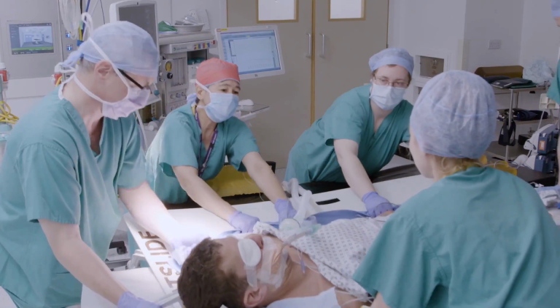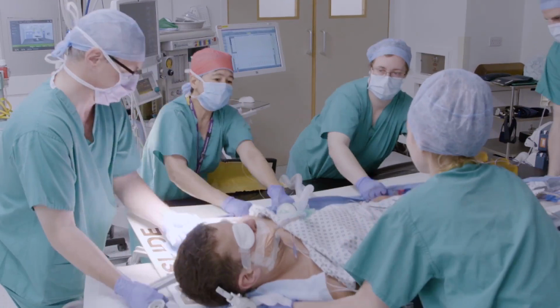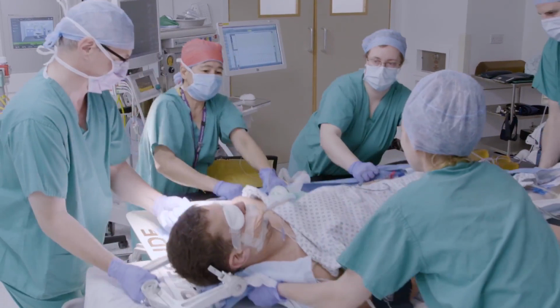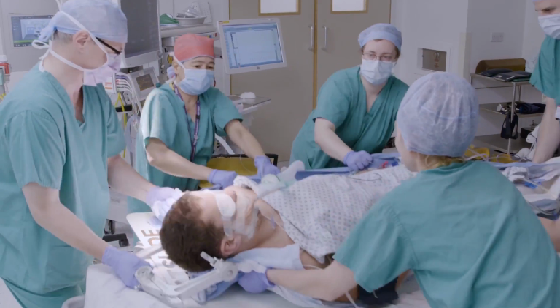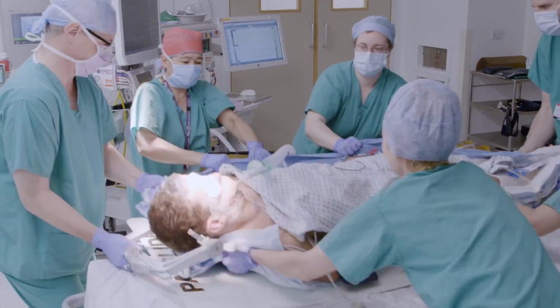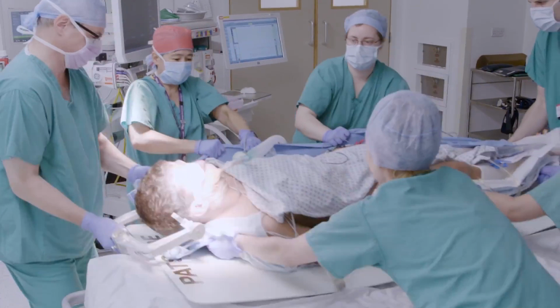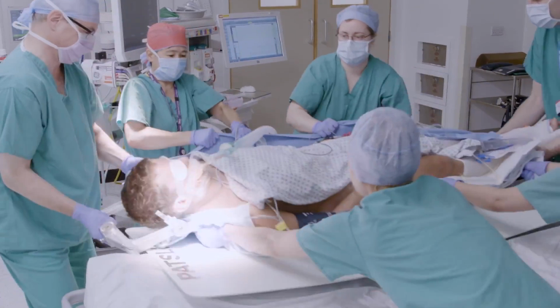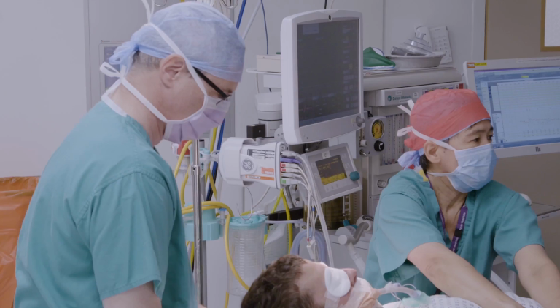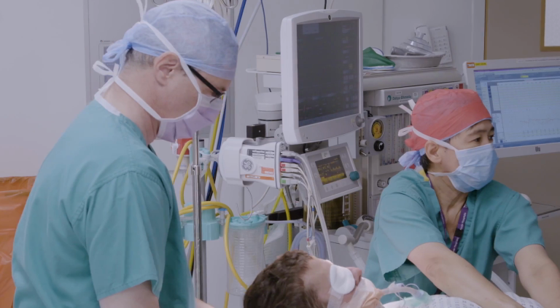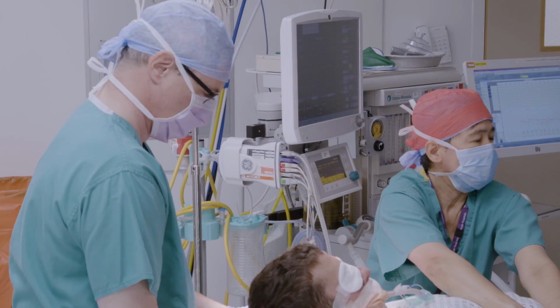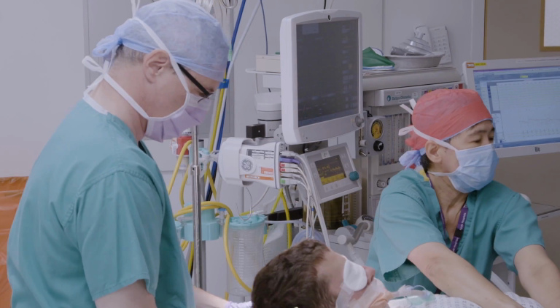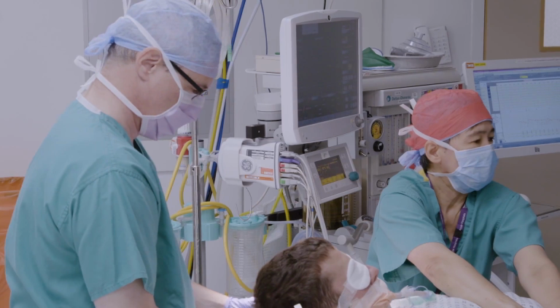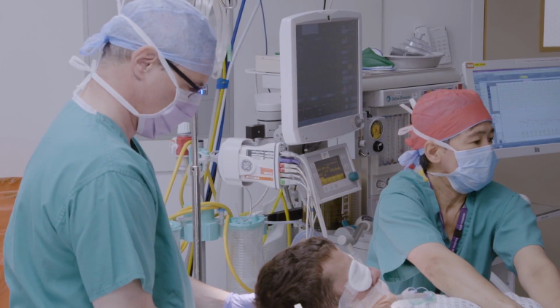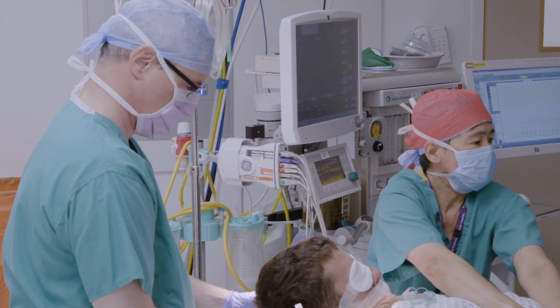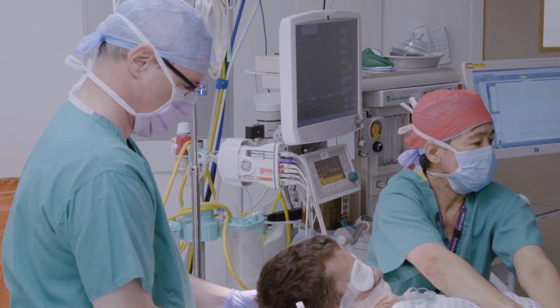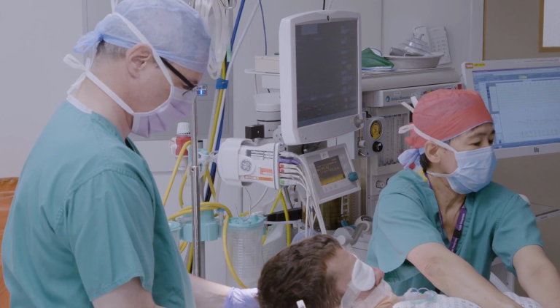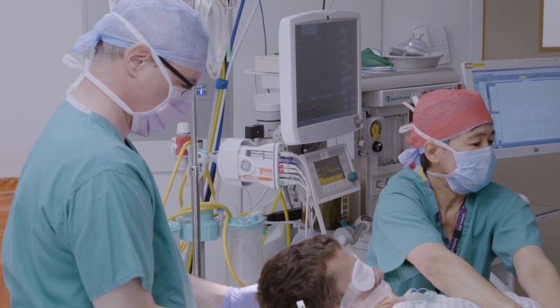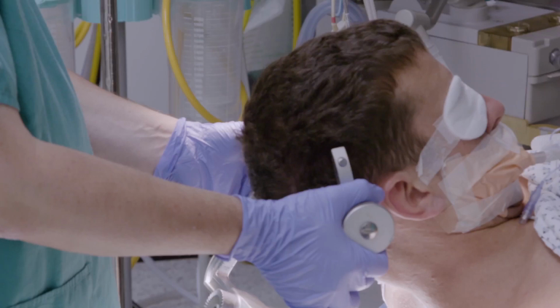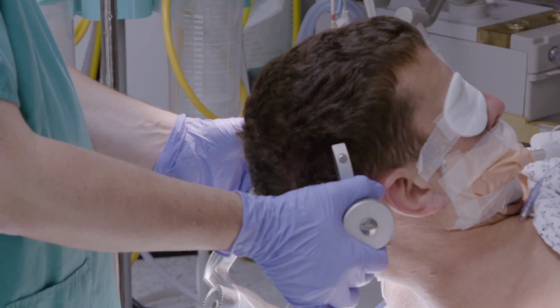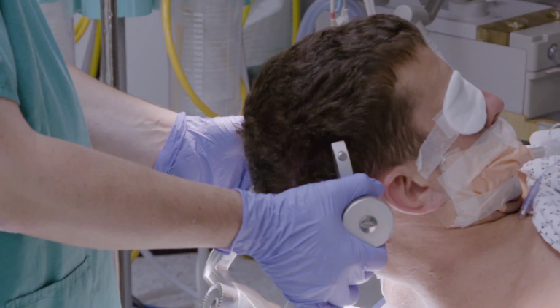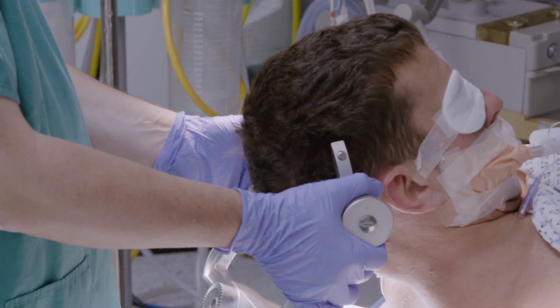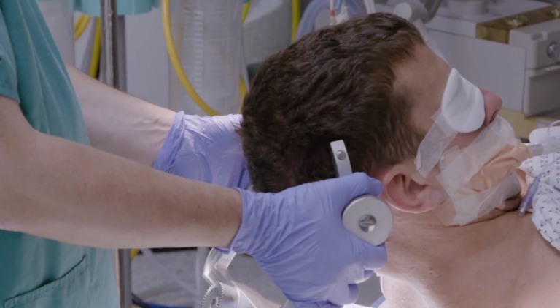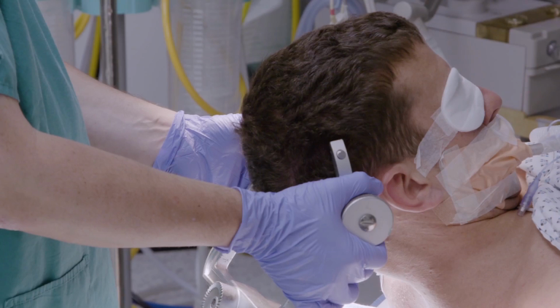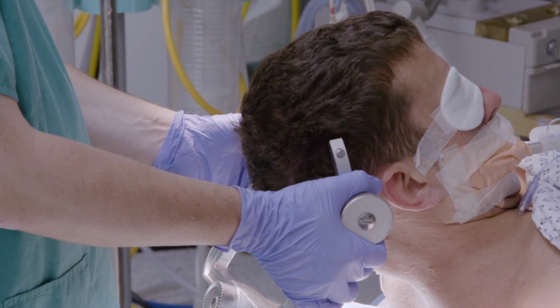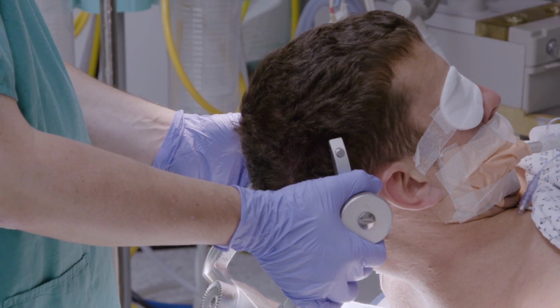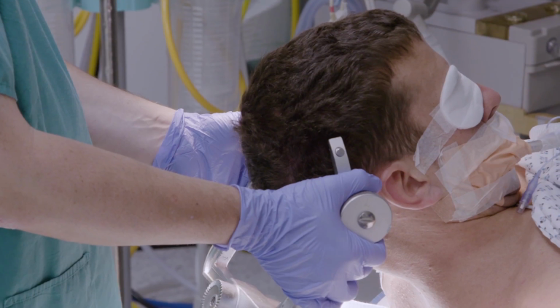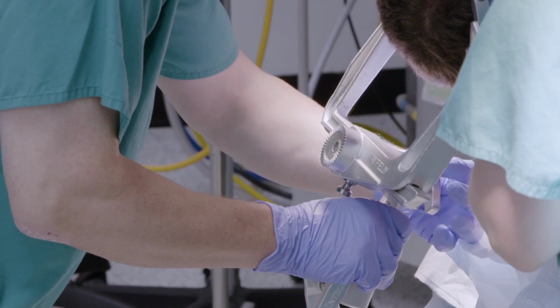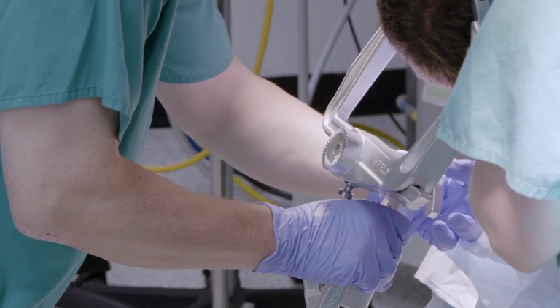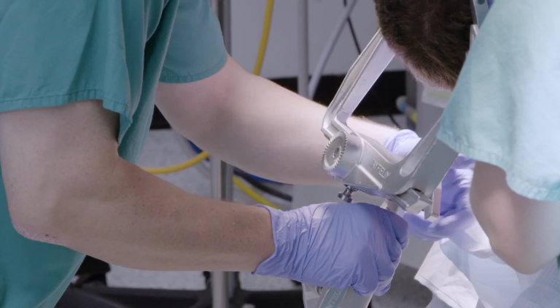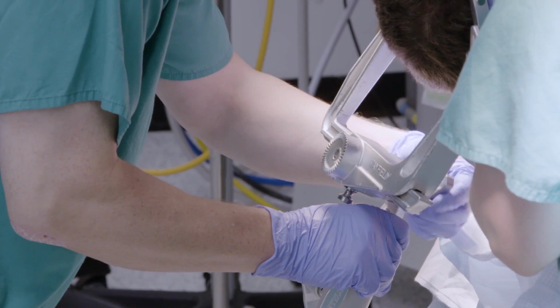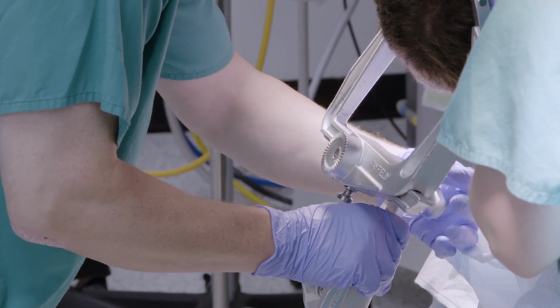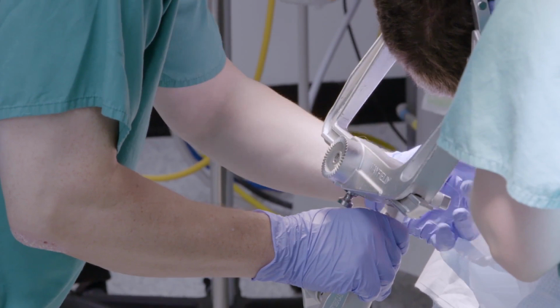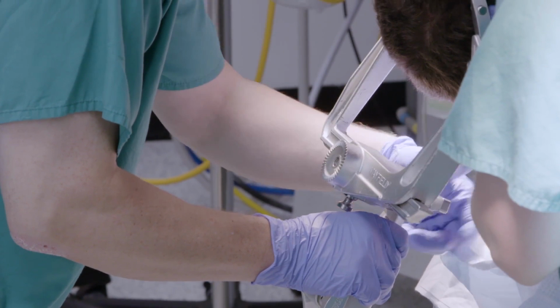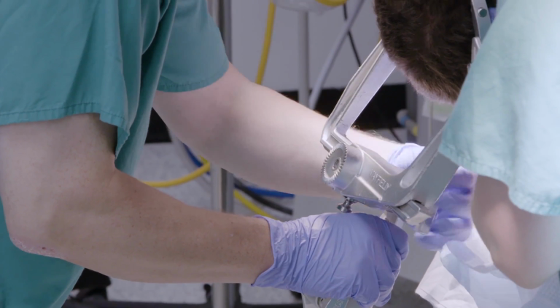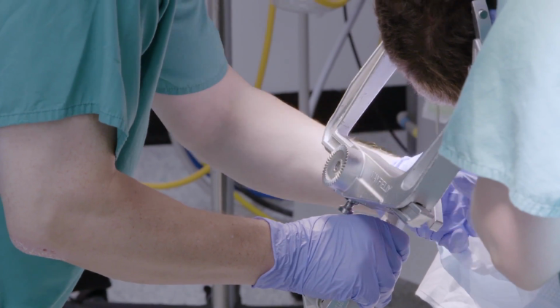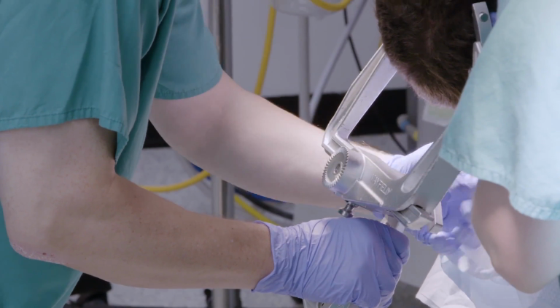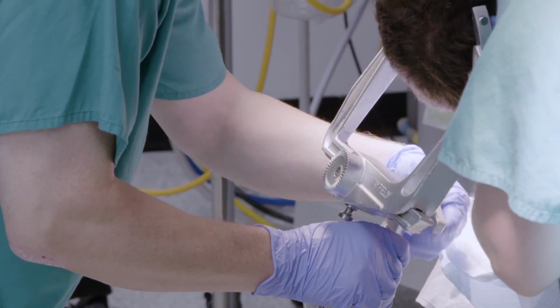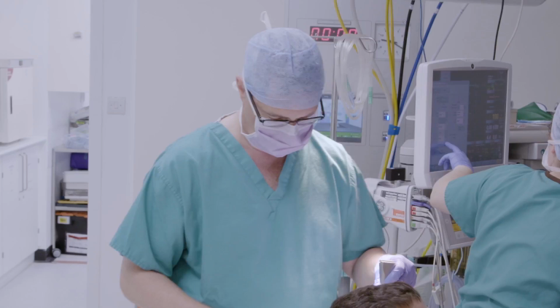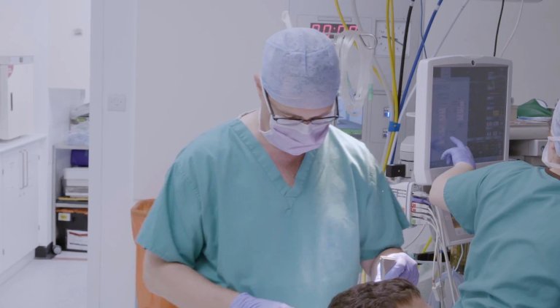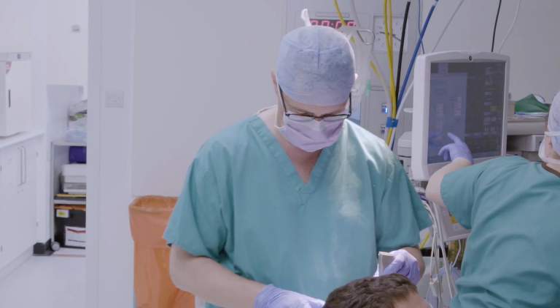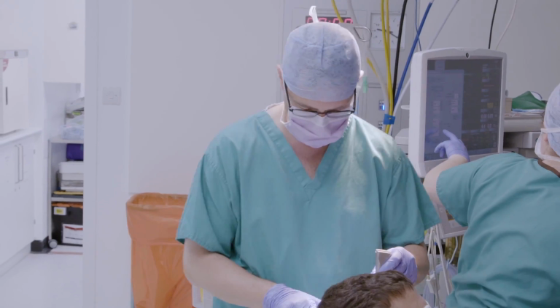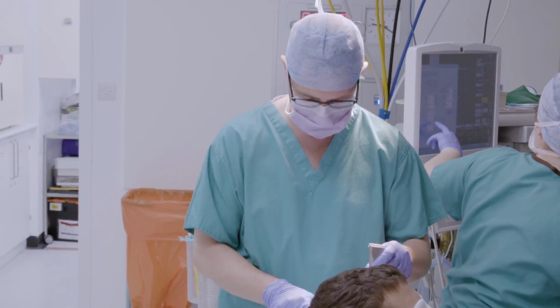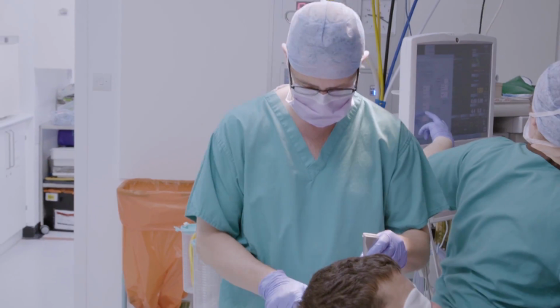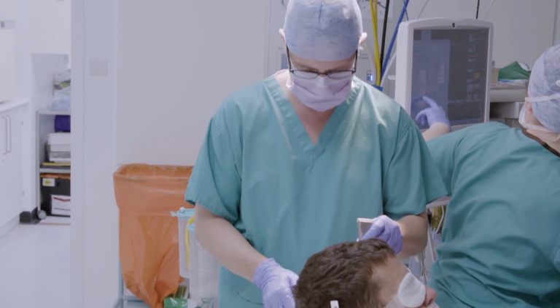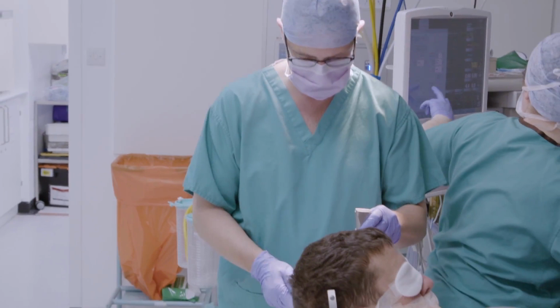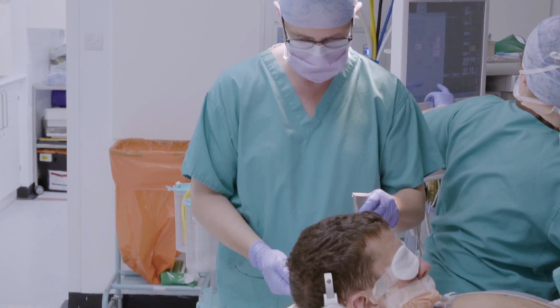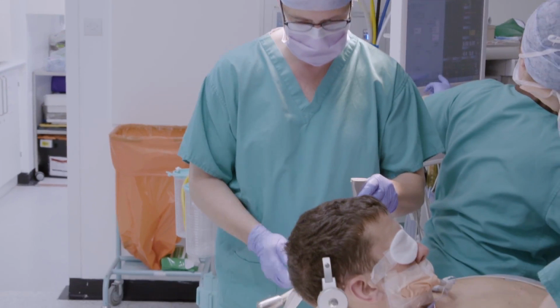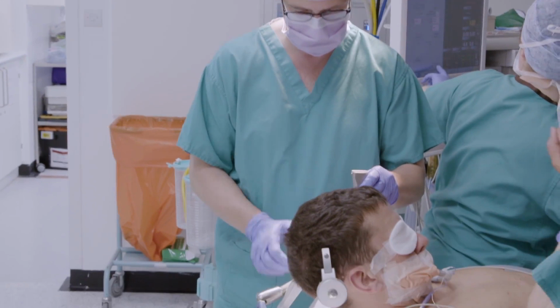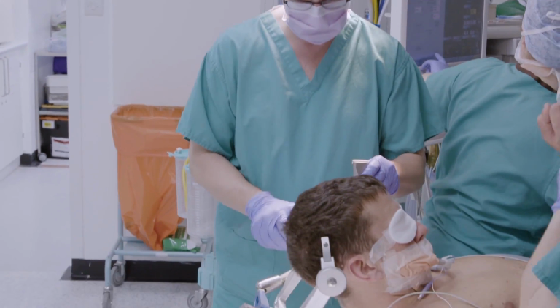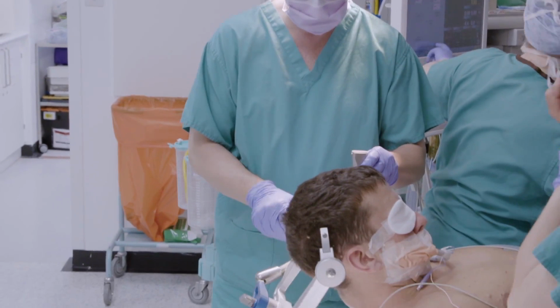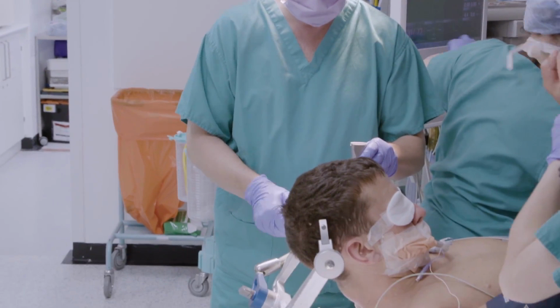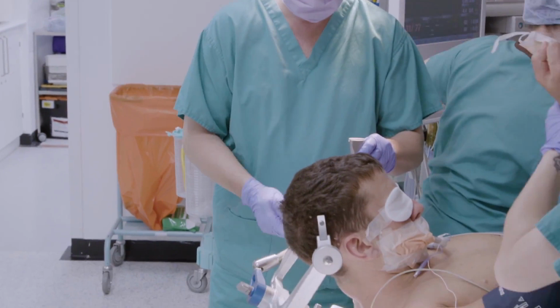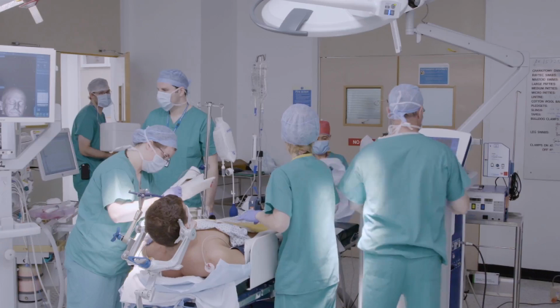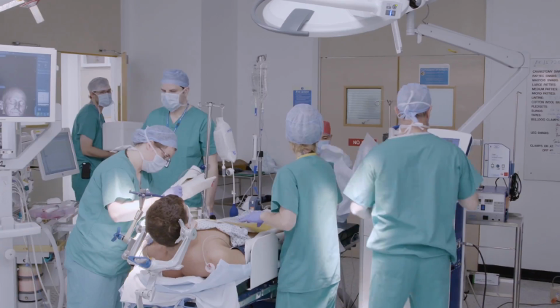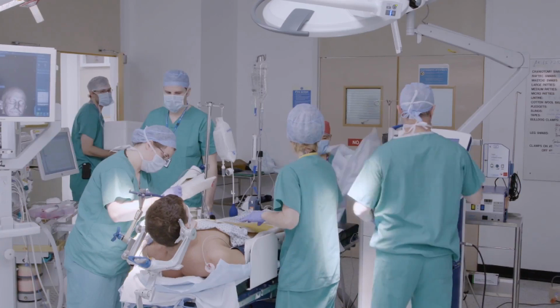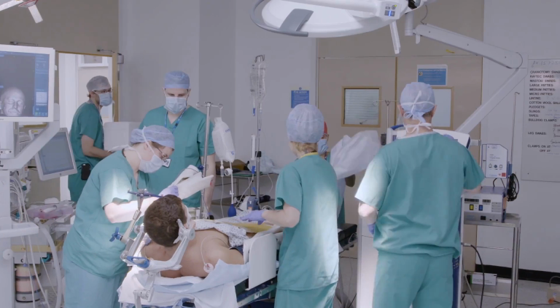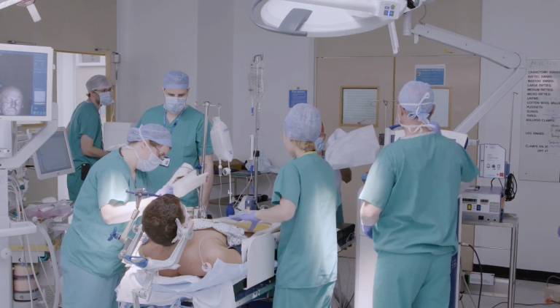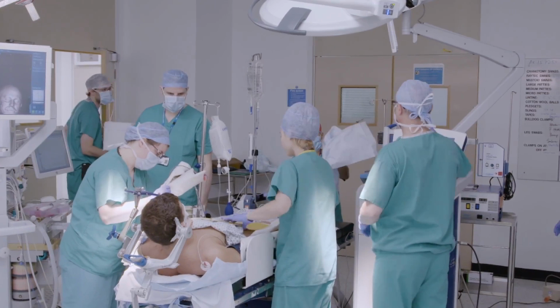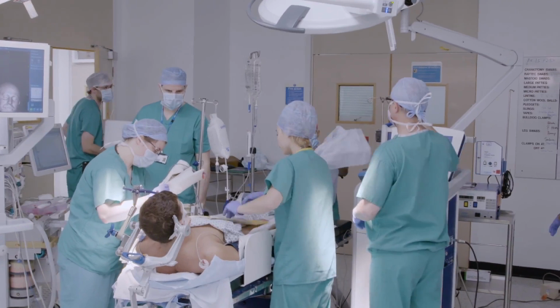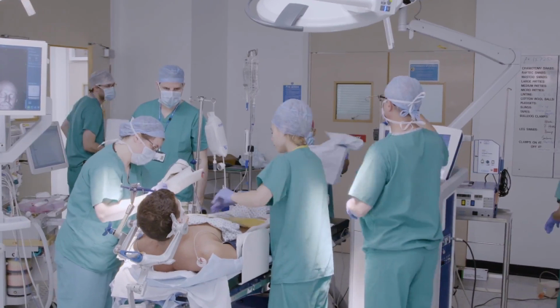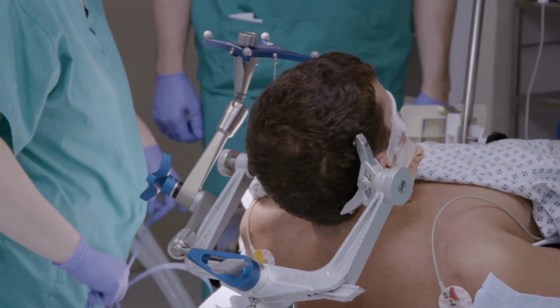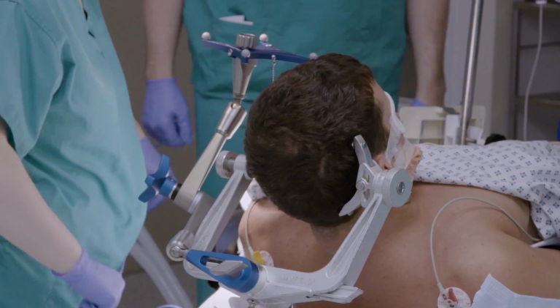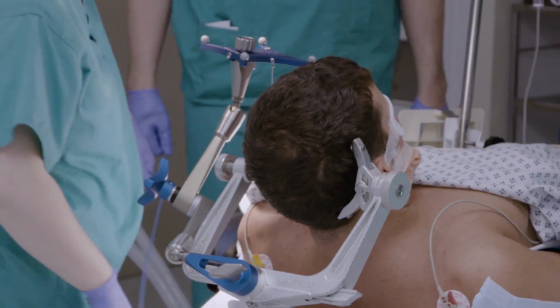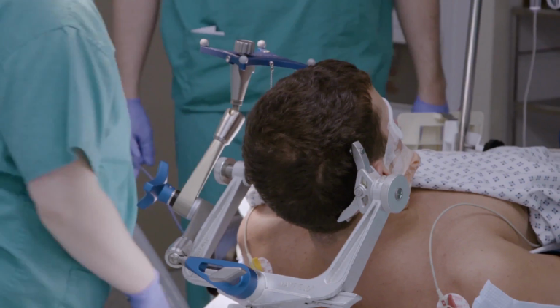What we want to do is we've been working to develop technologies that allow us to see the tumour edge better, which allows us to do the surgery better.